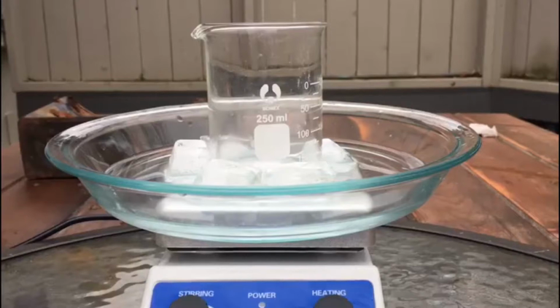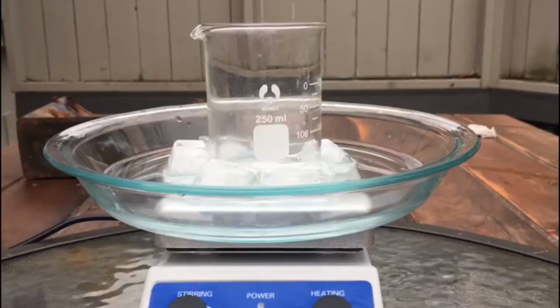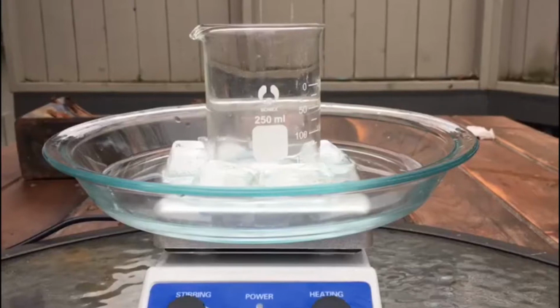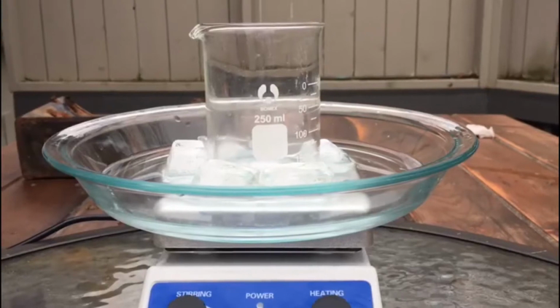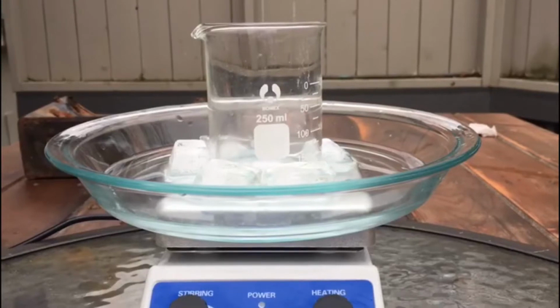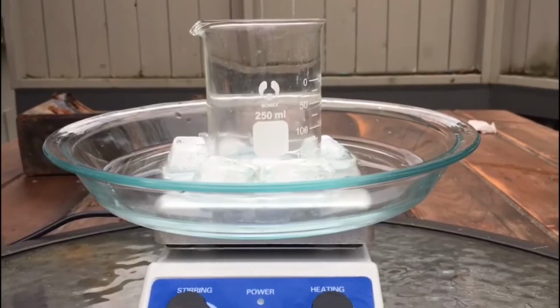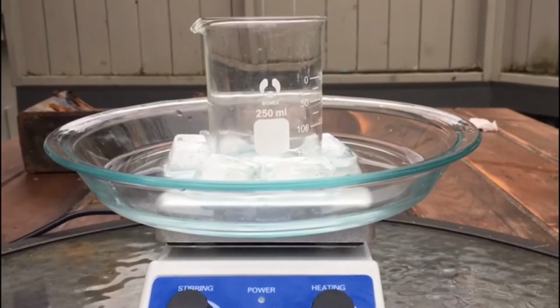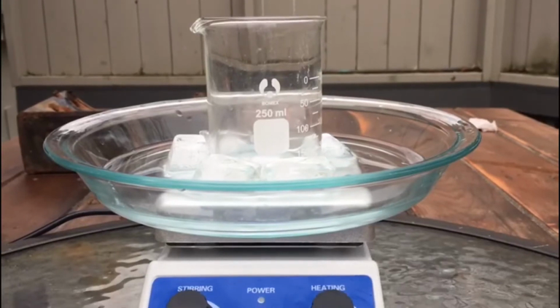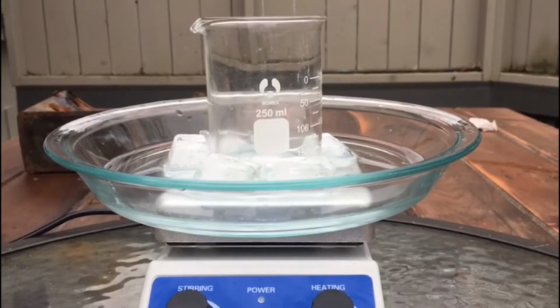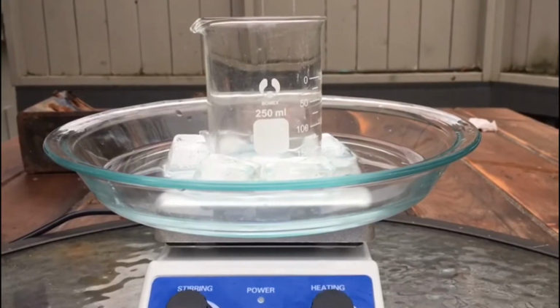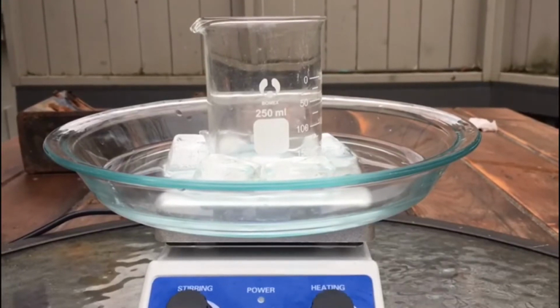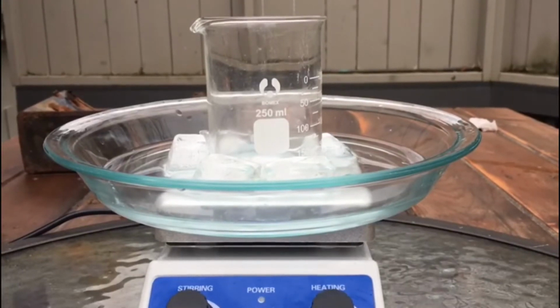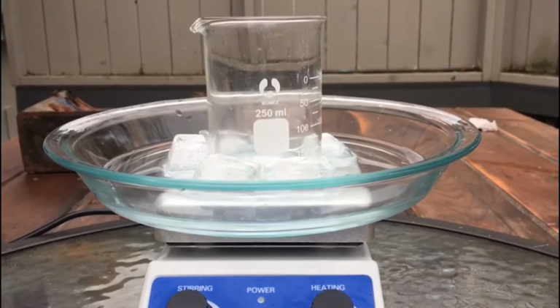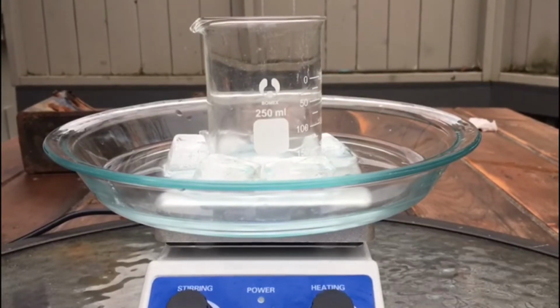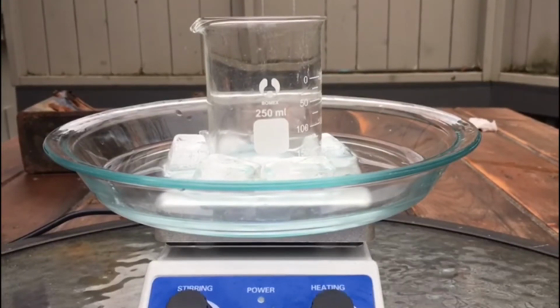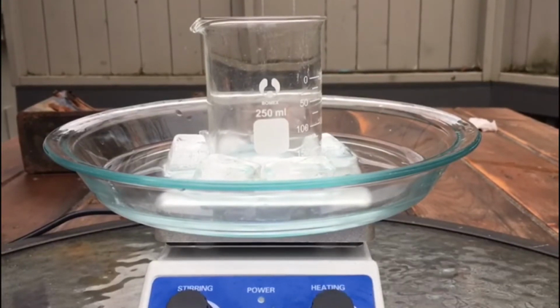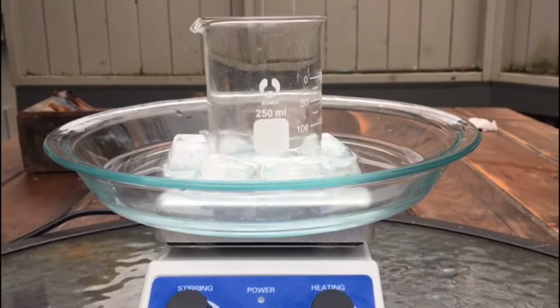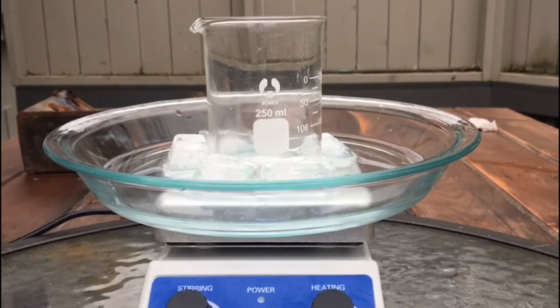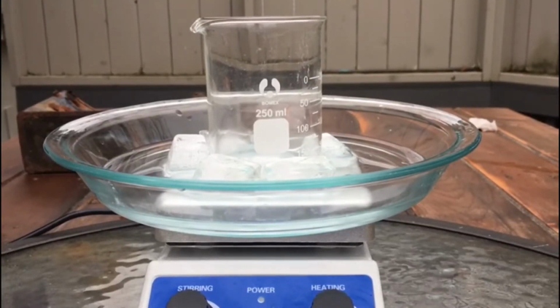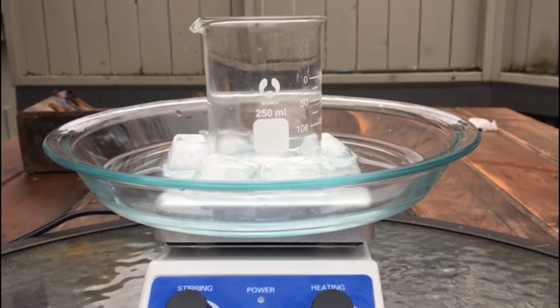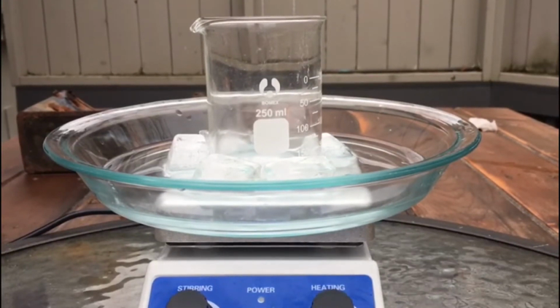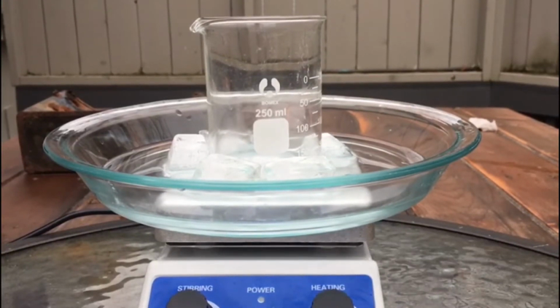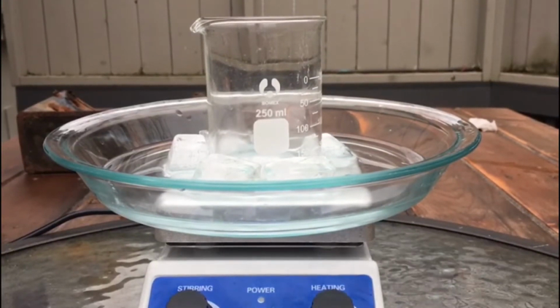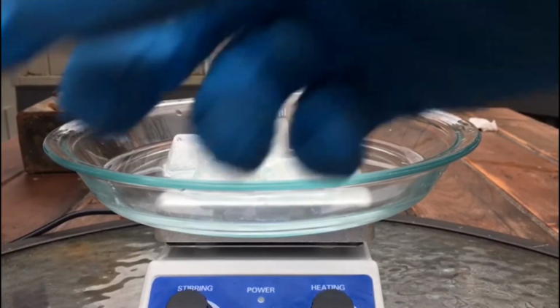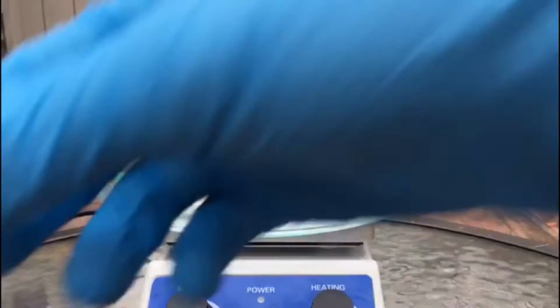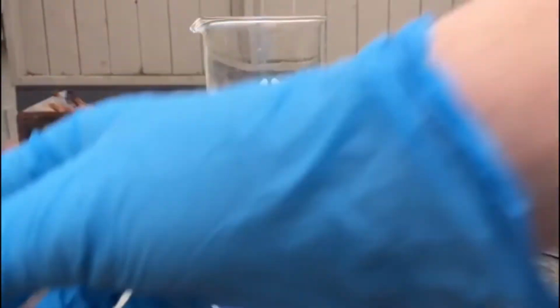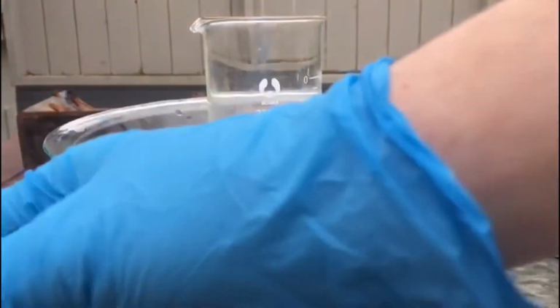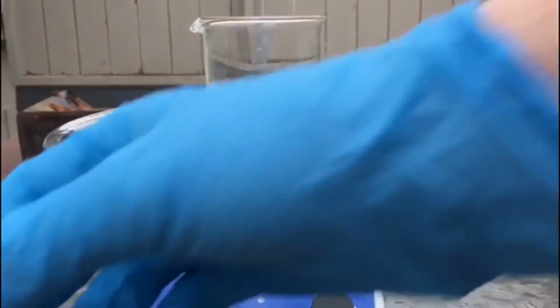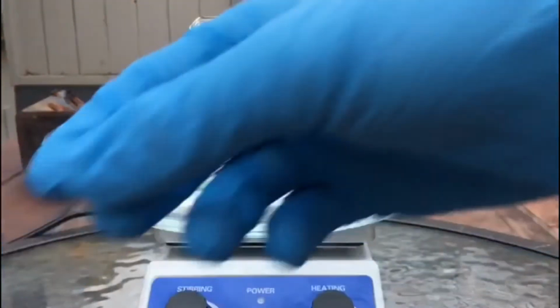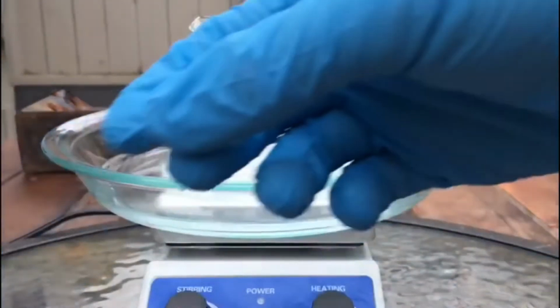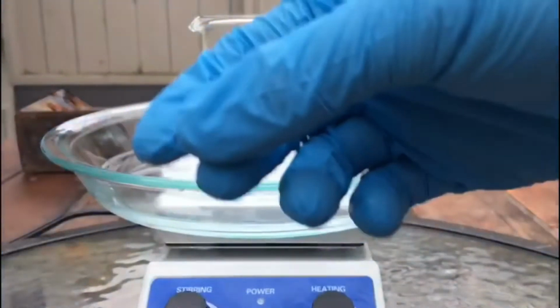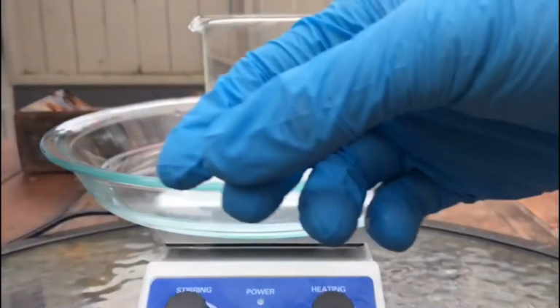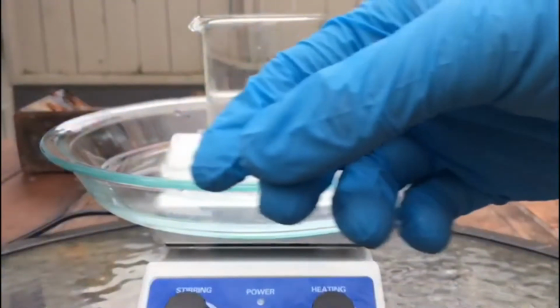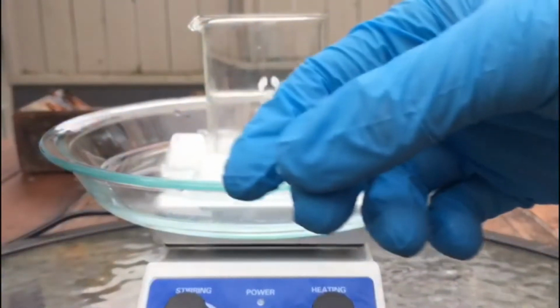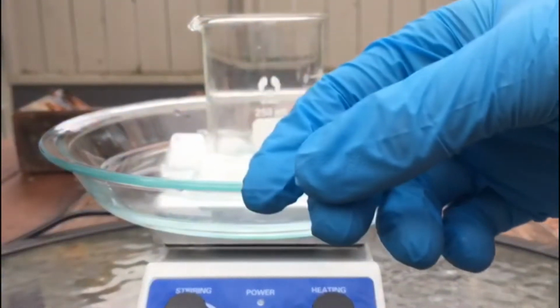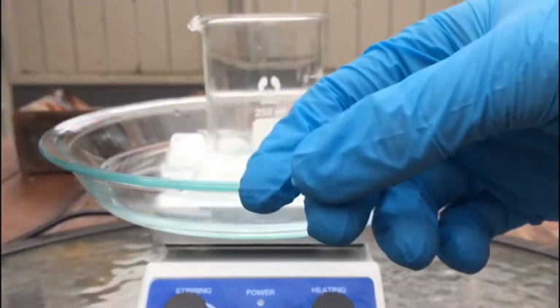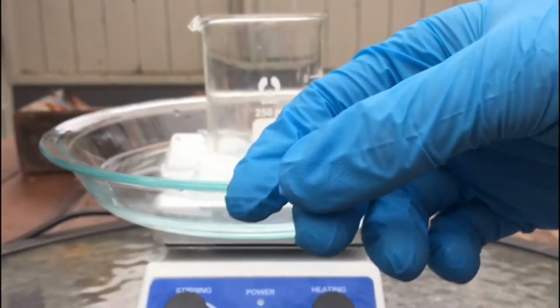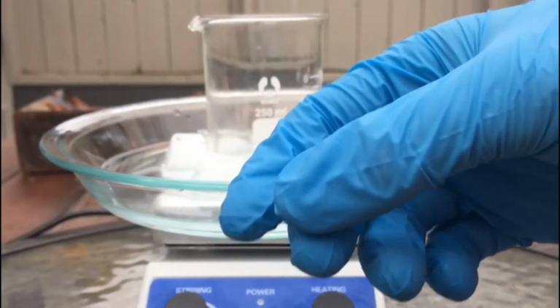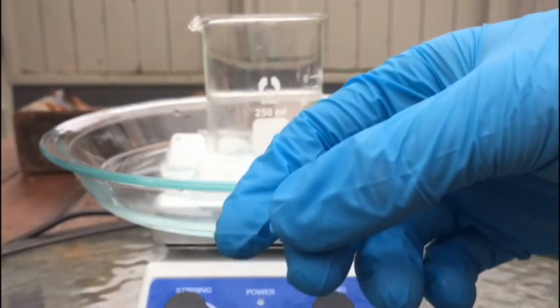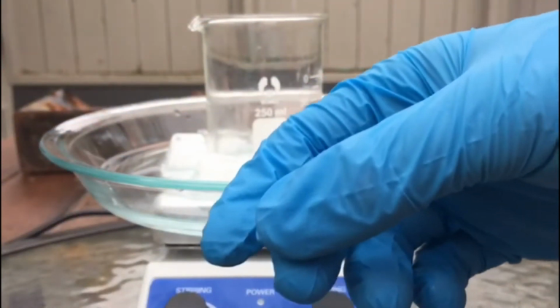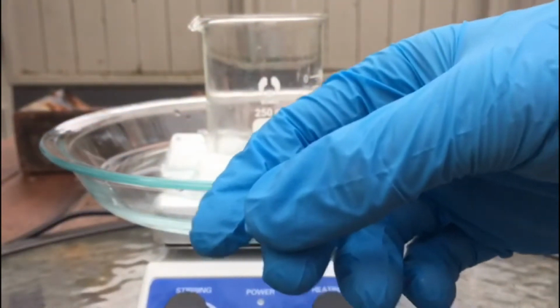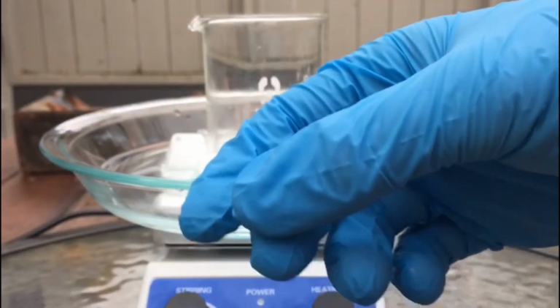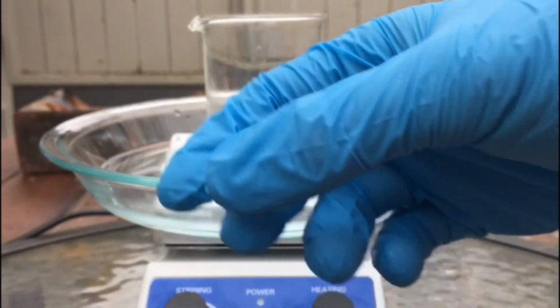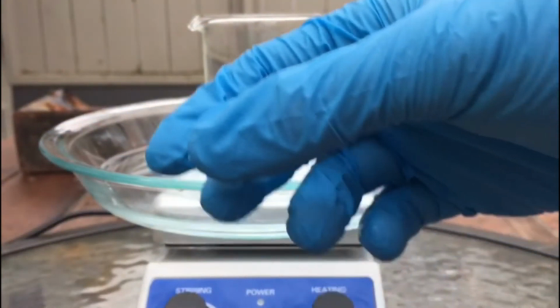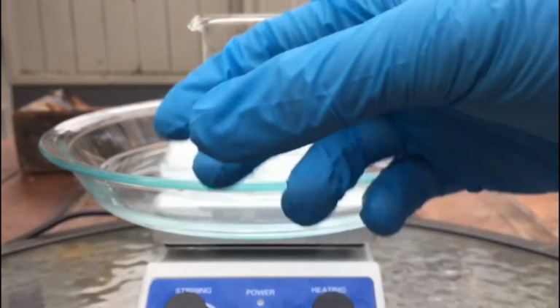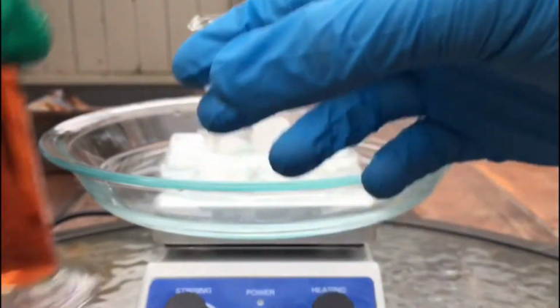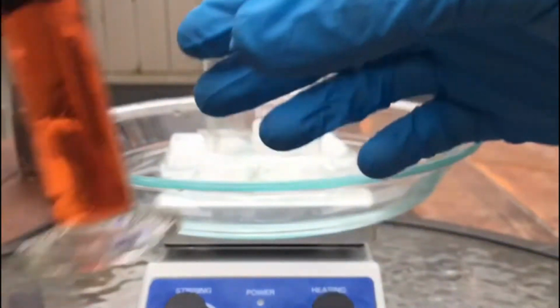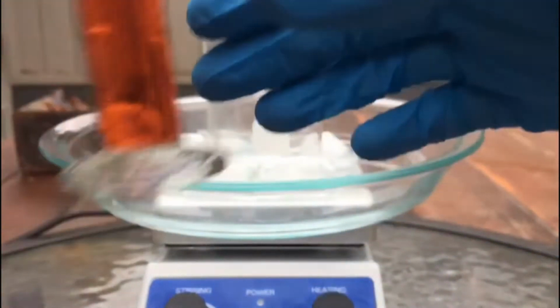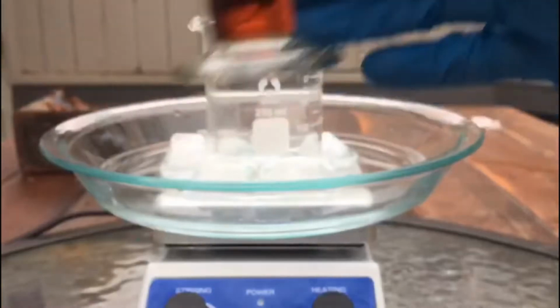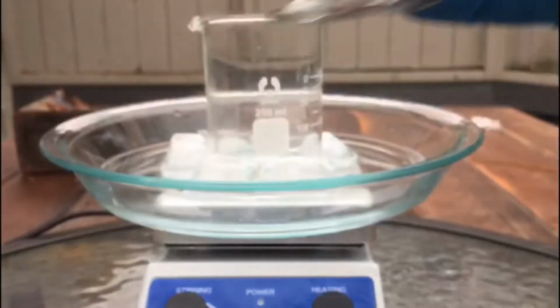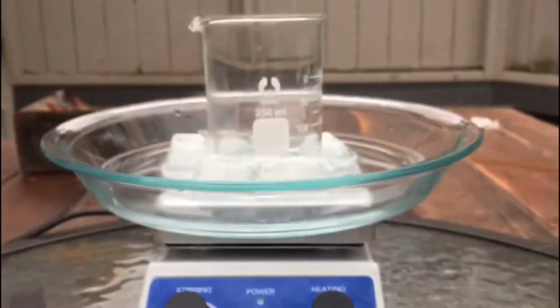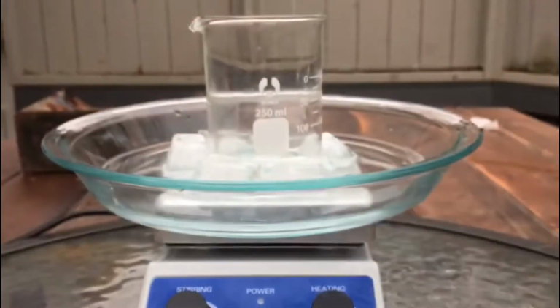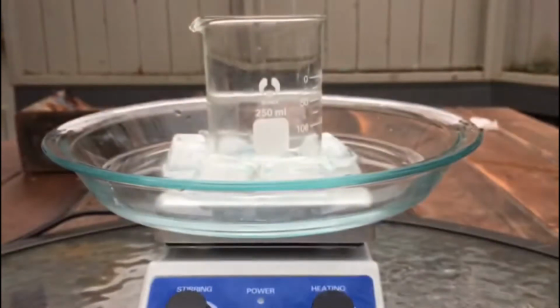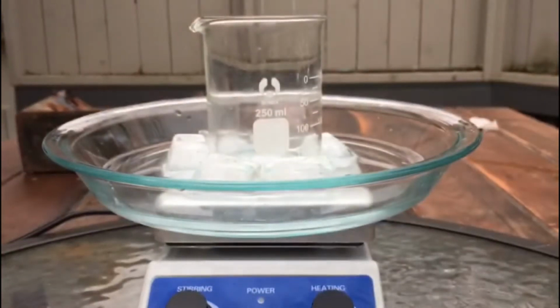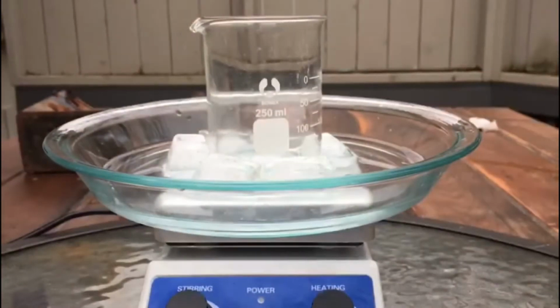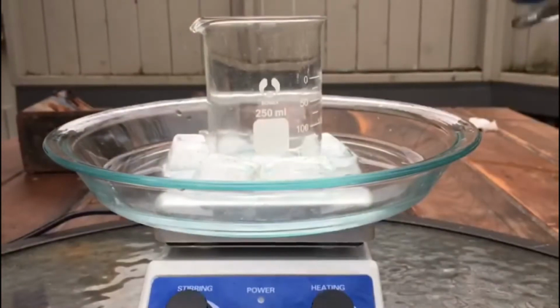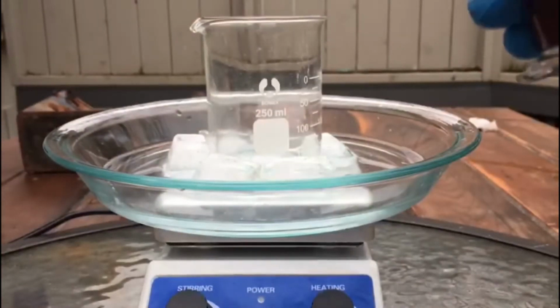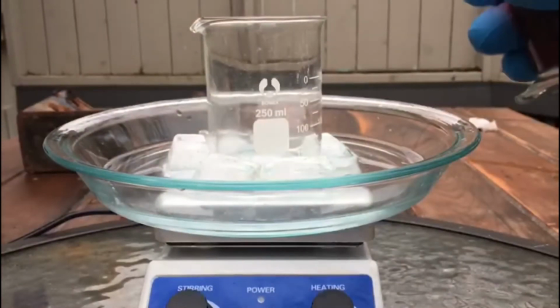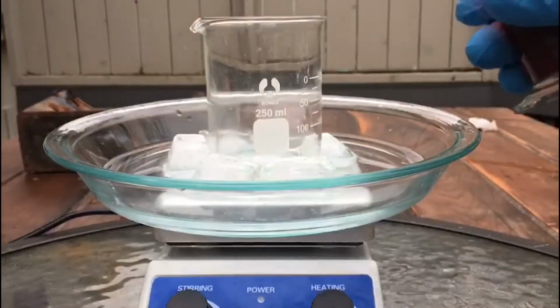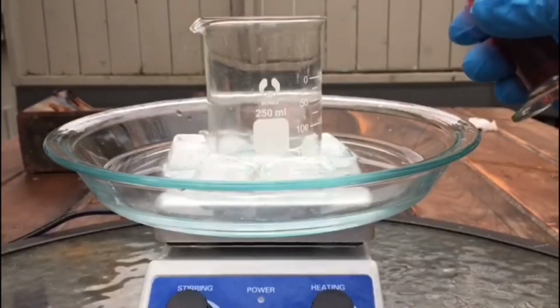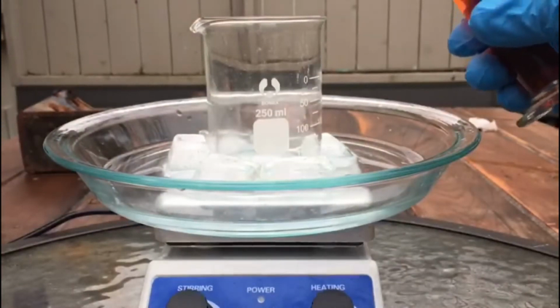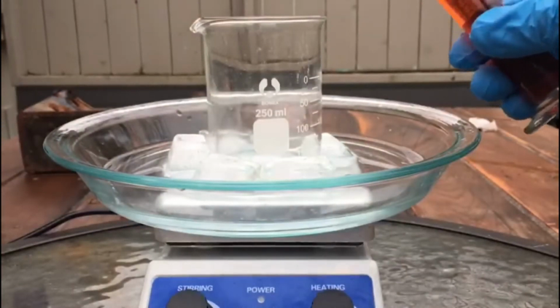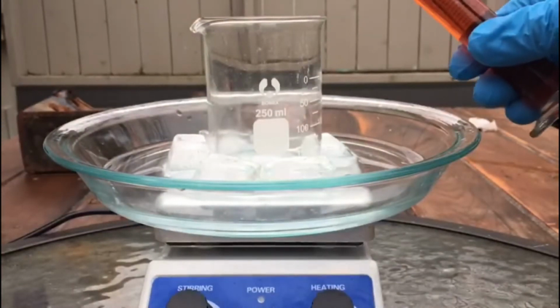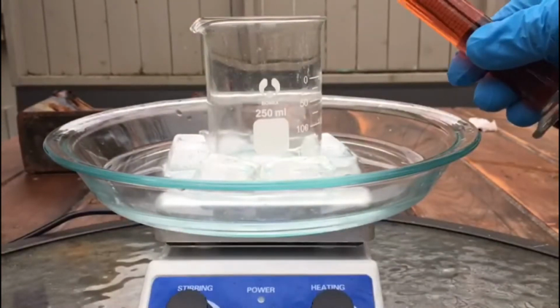In today's video we'll be making nitrocellulose out of the cellulose fibers that I made from wood in the previous video.